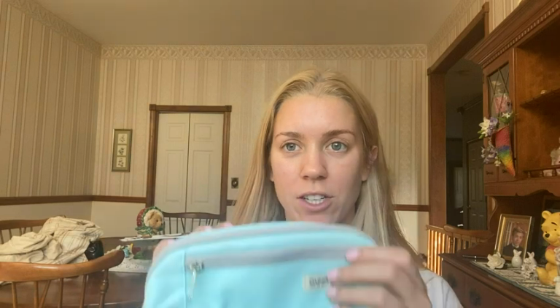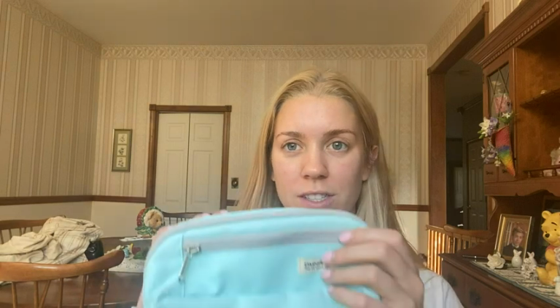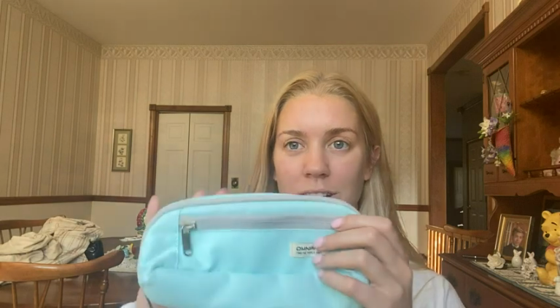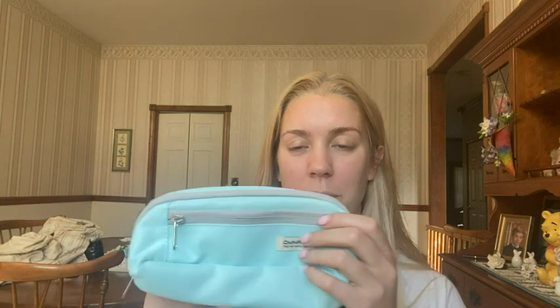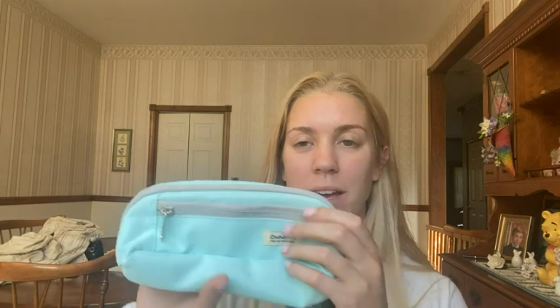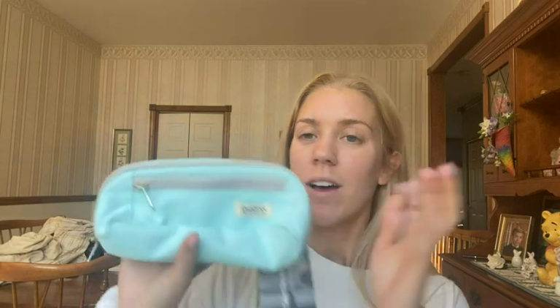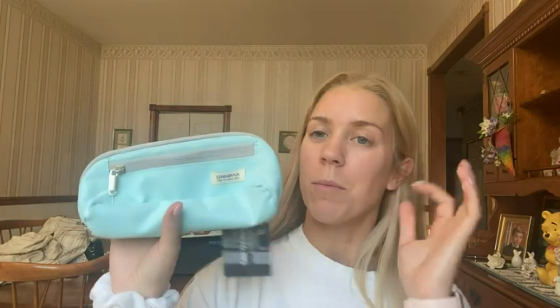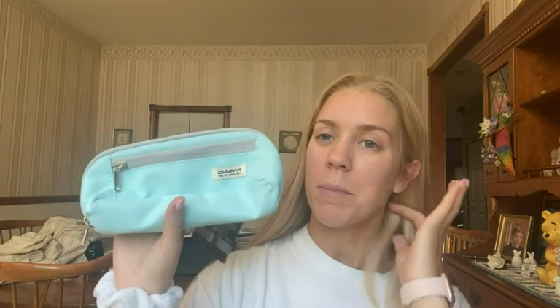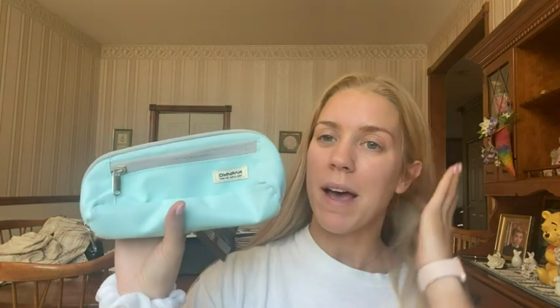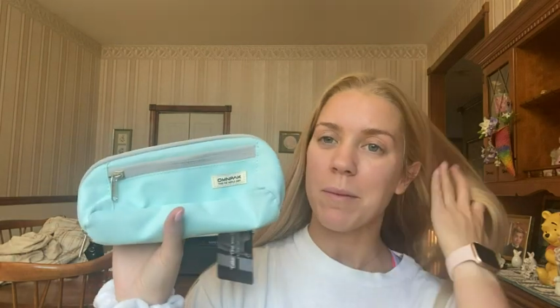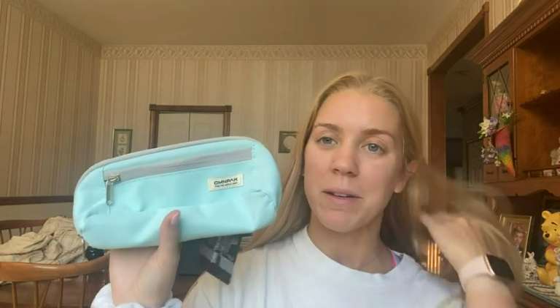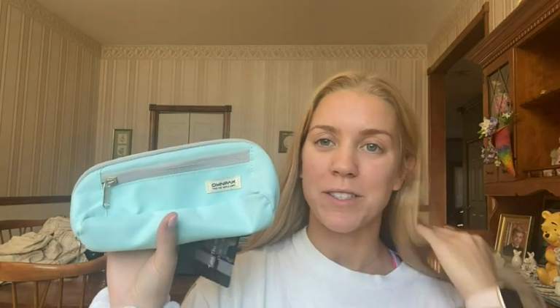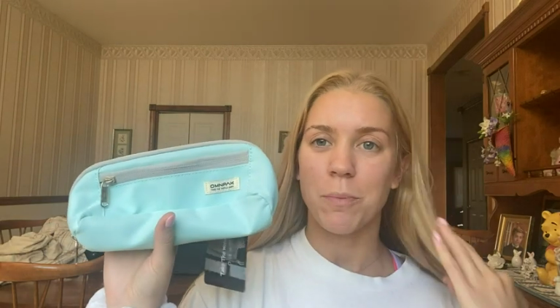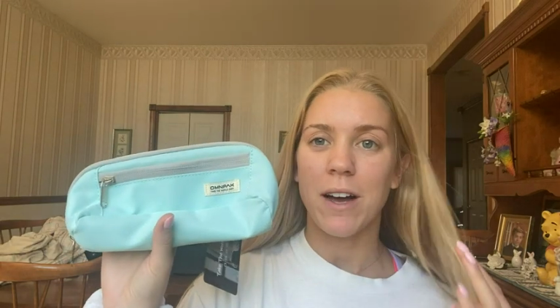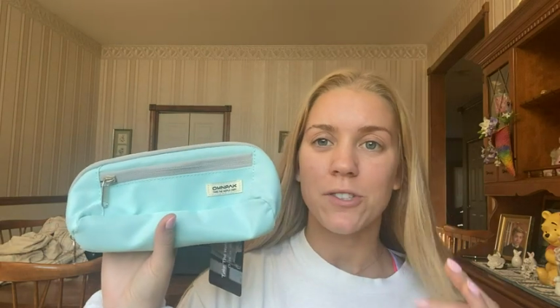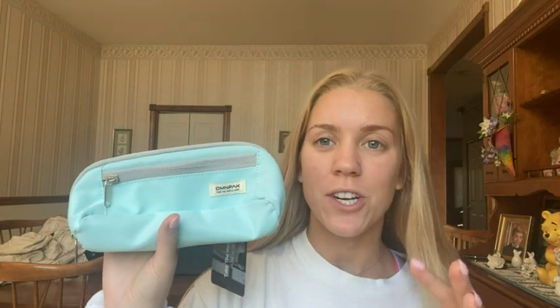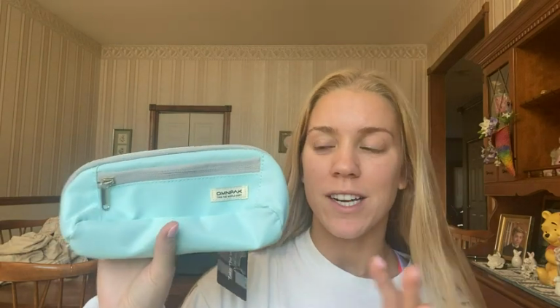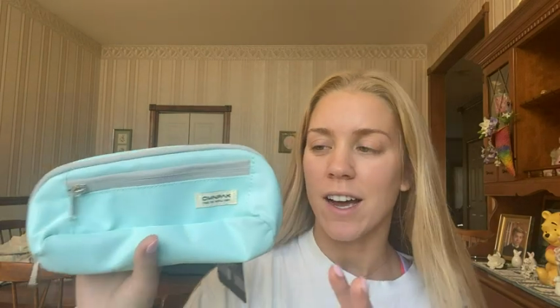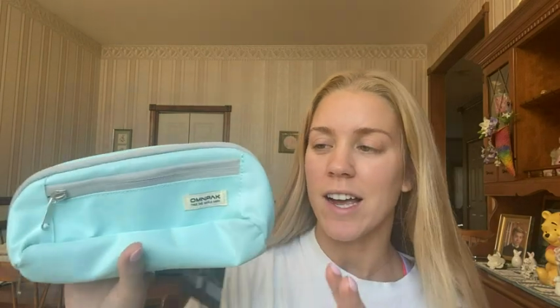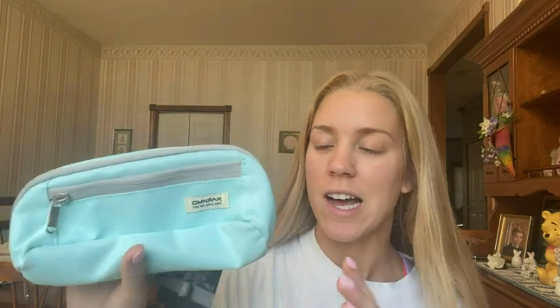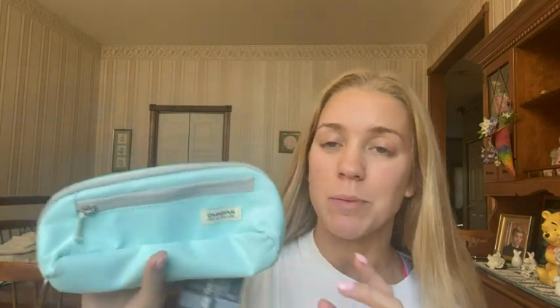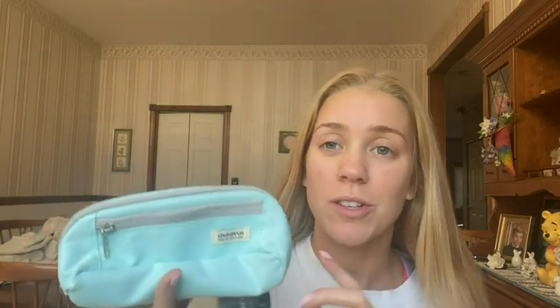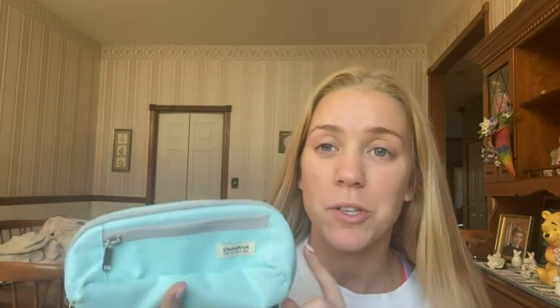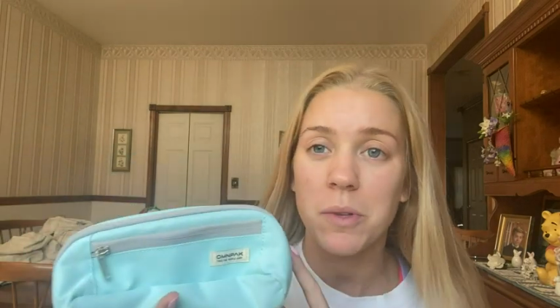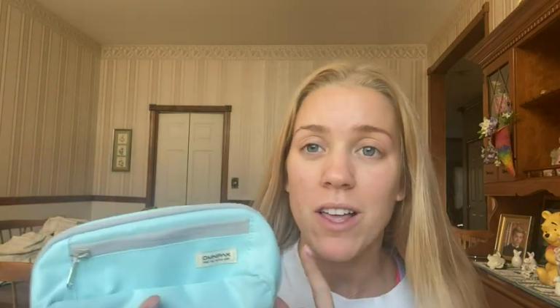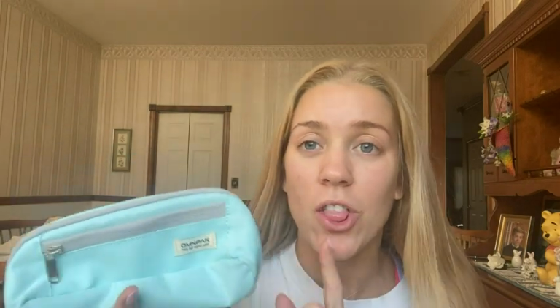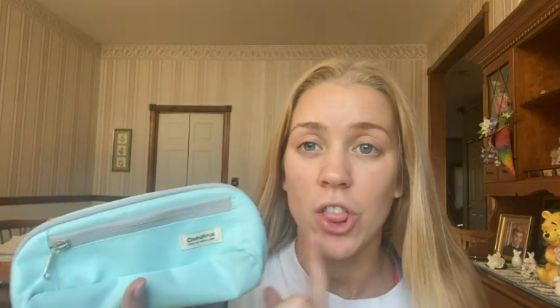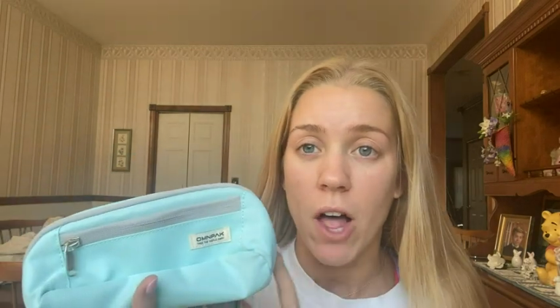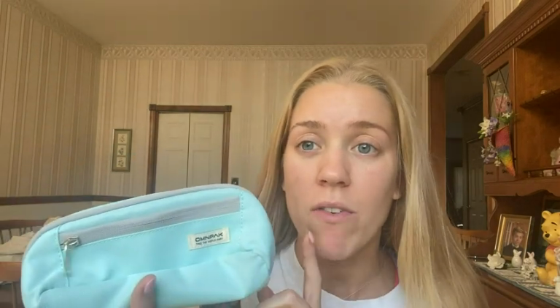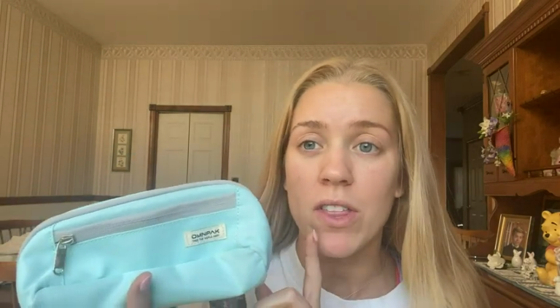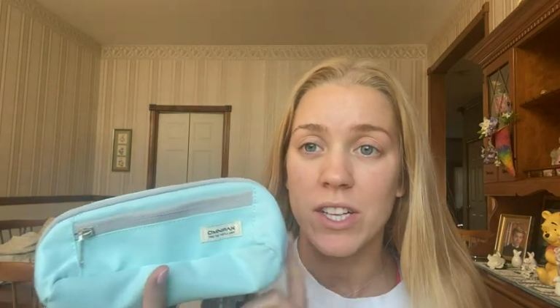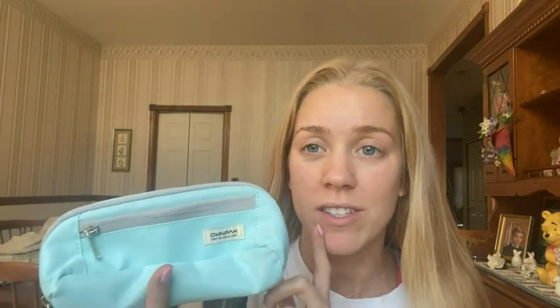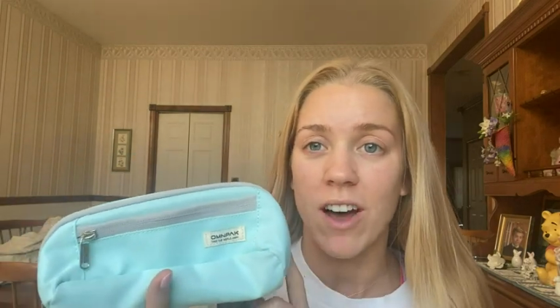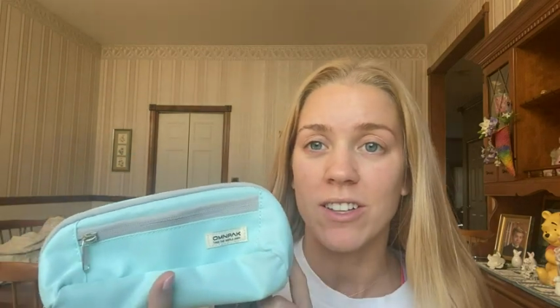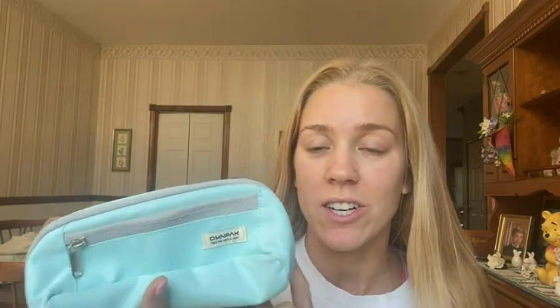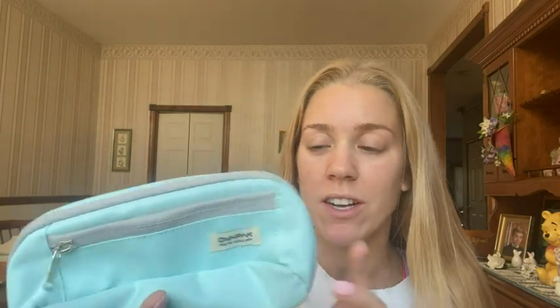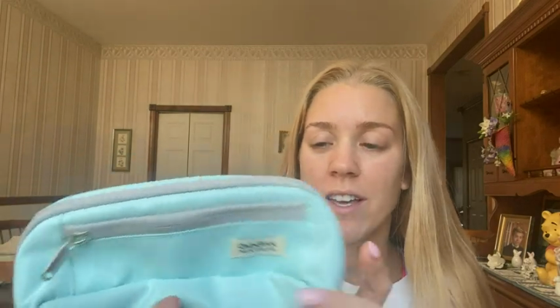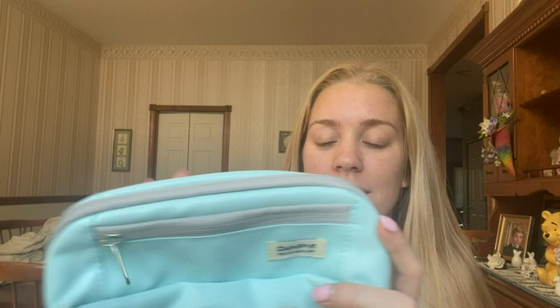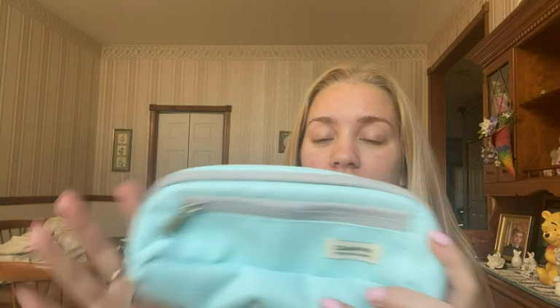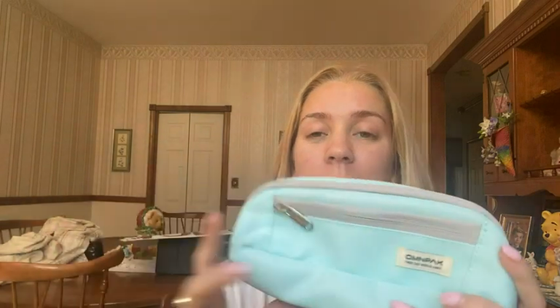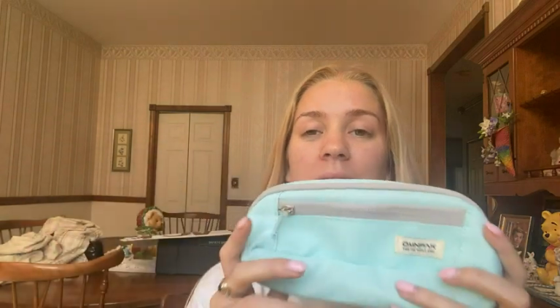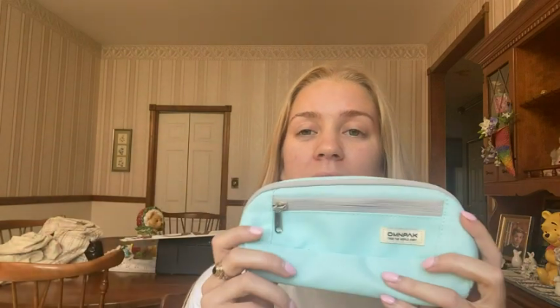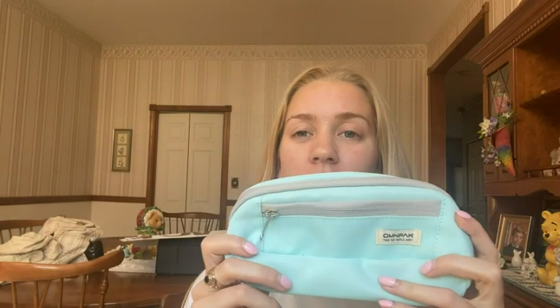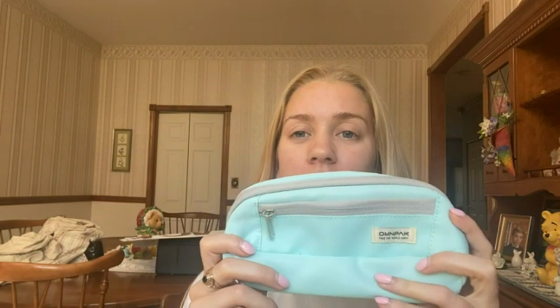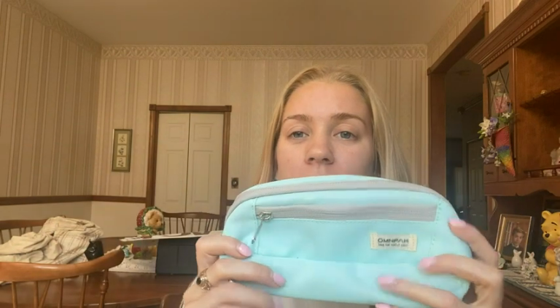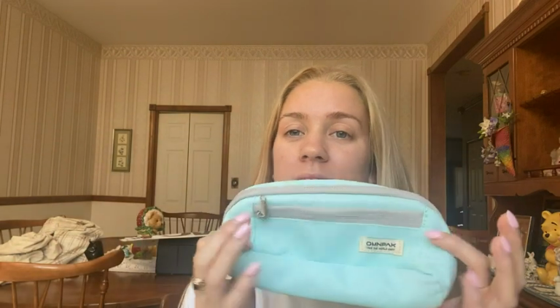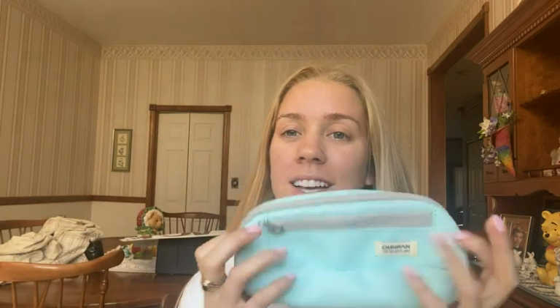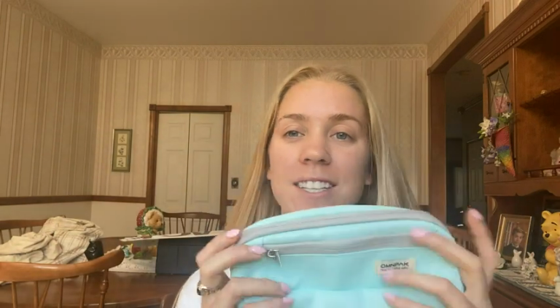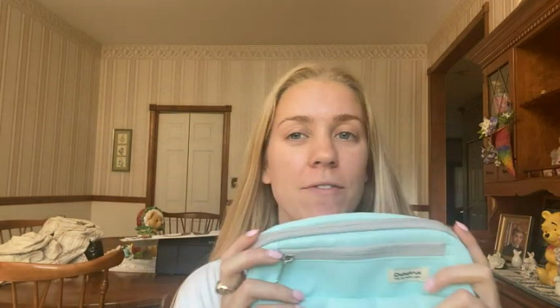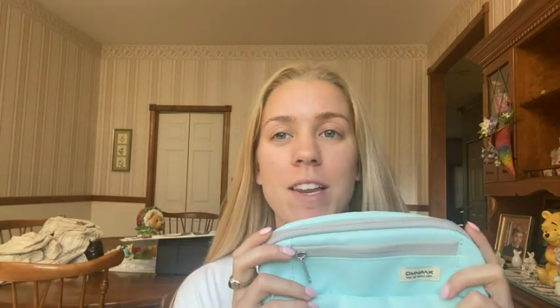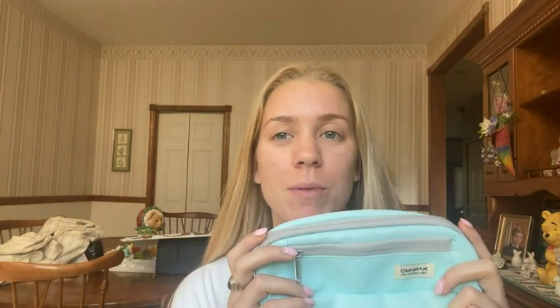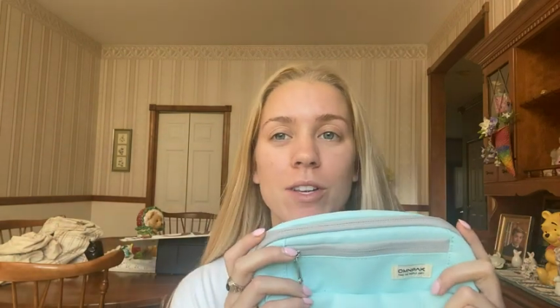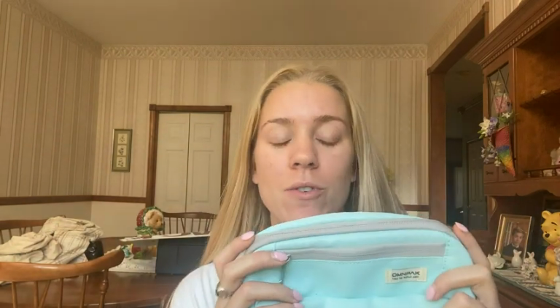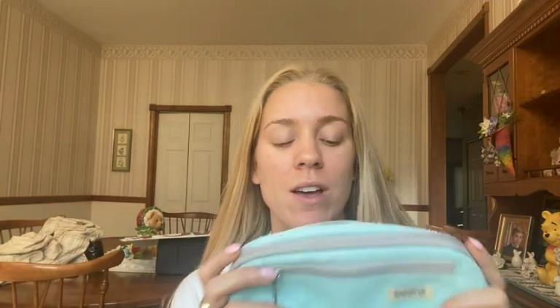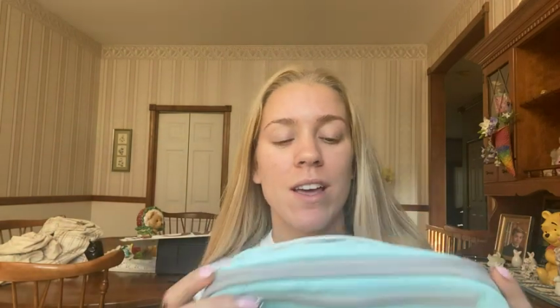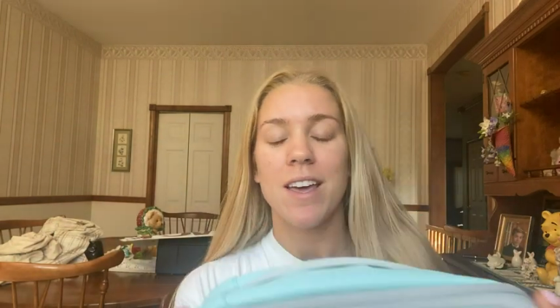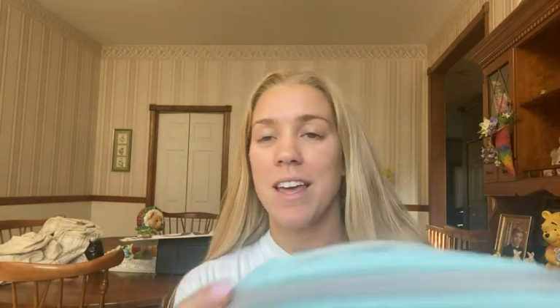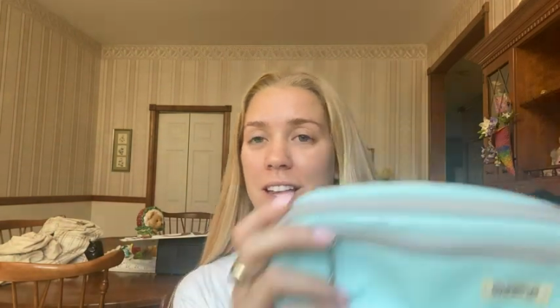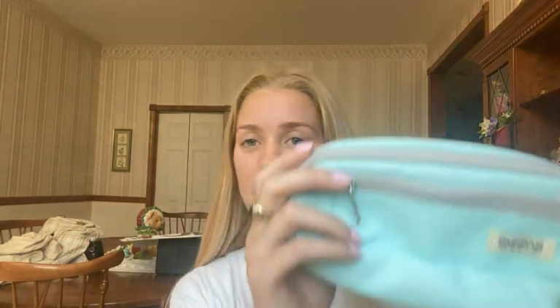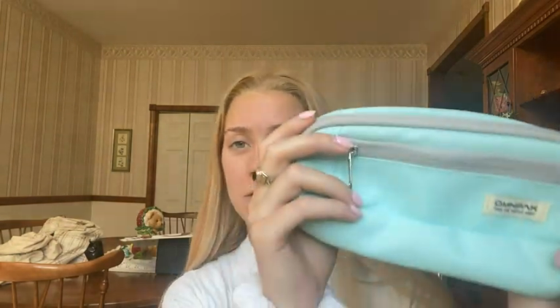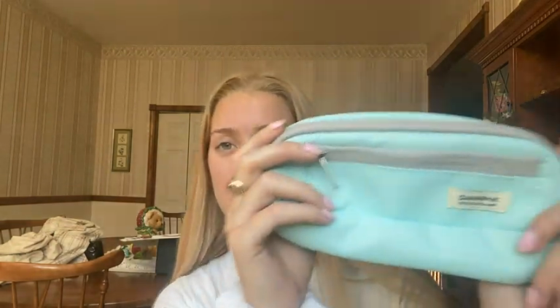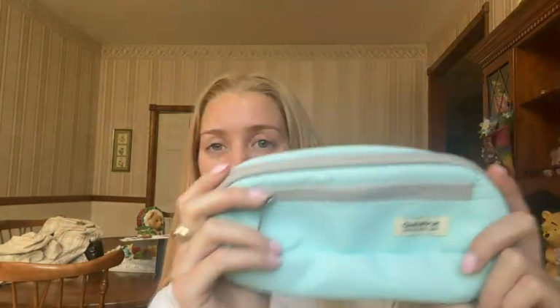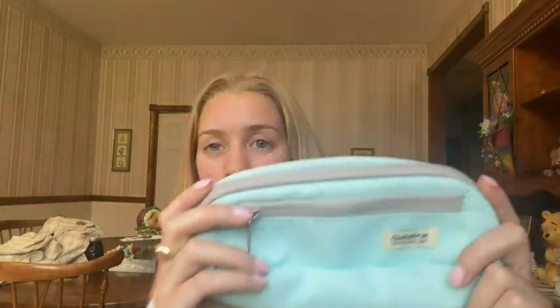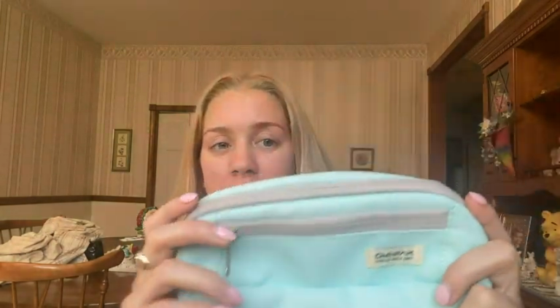I just got my OmniPak pencil pouch and I absolutely love this color. This is my favorite color — it's like Tiffany blue. It looks great.